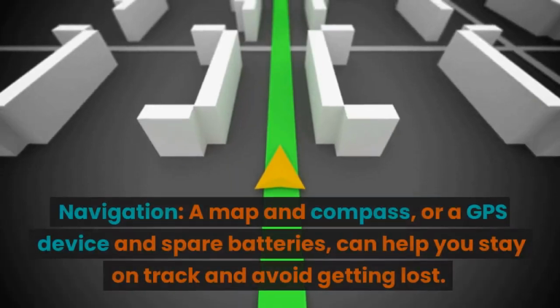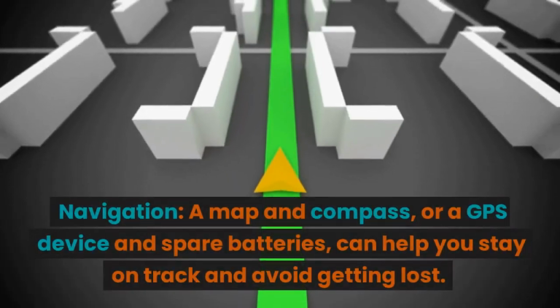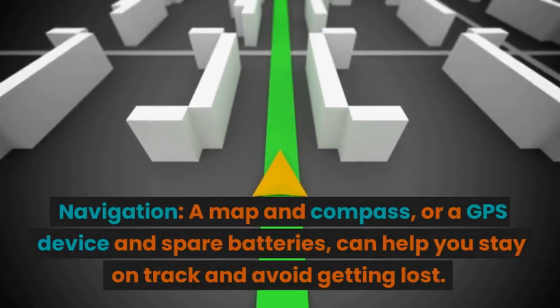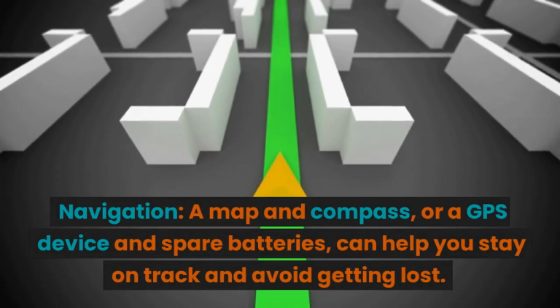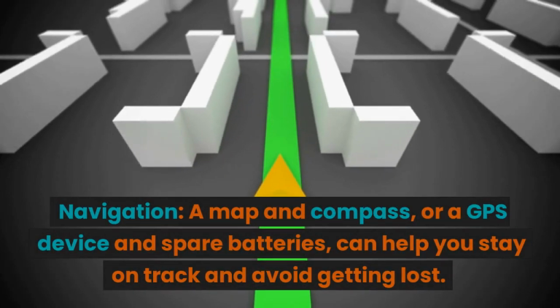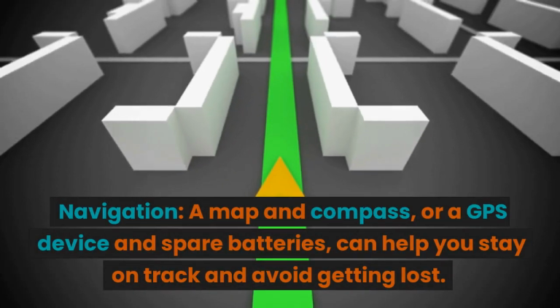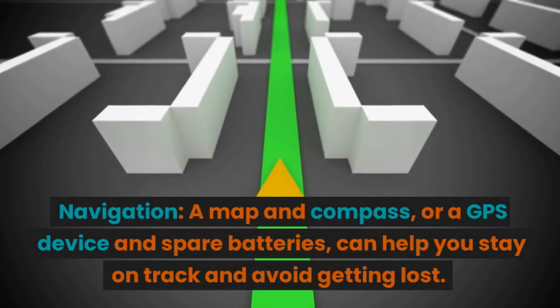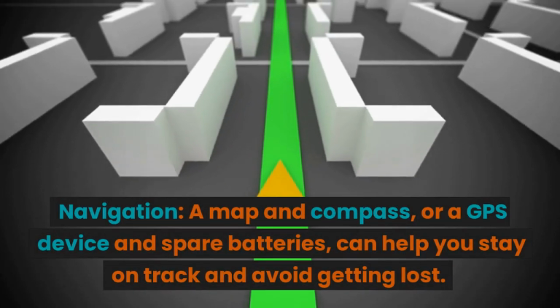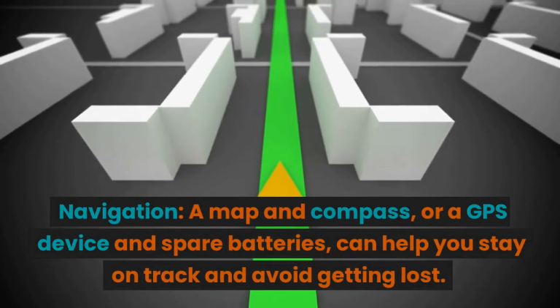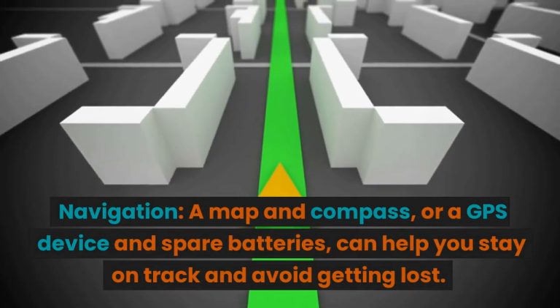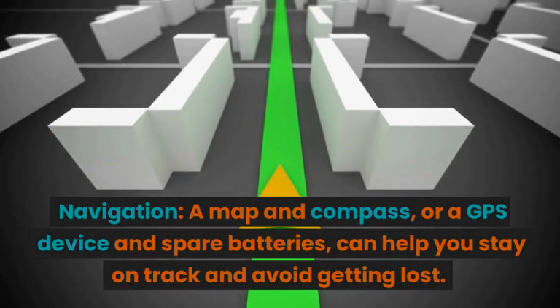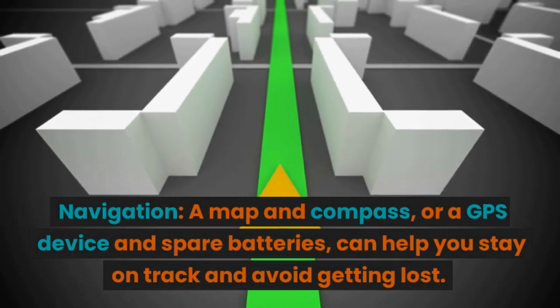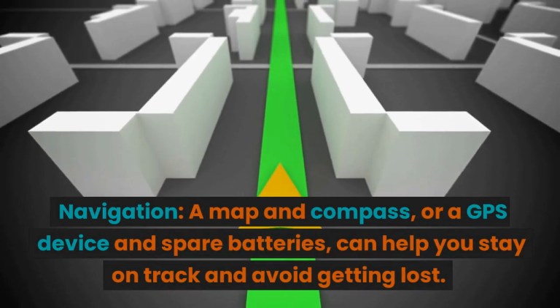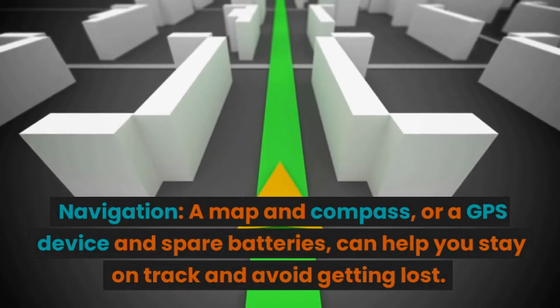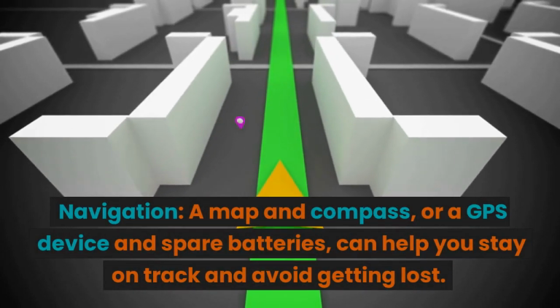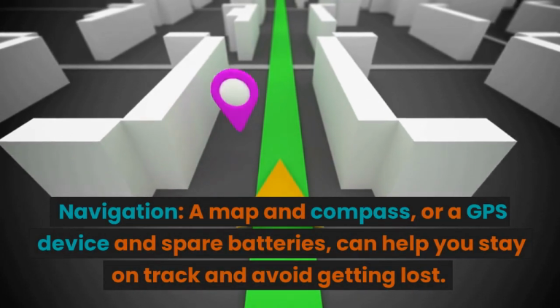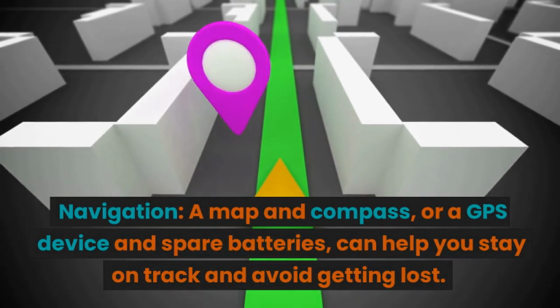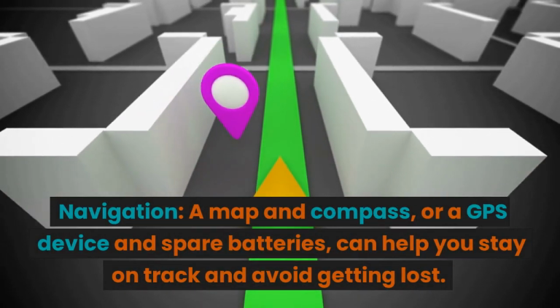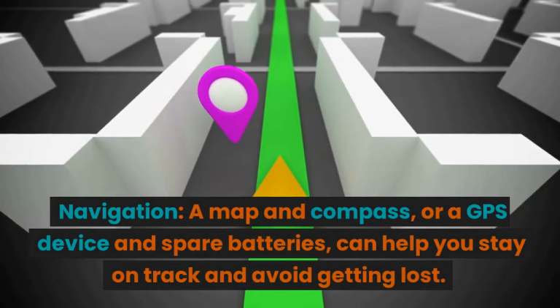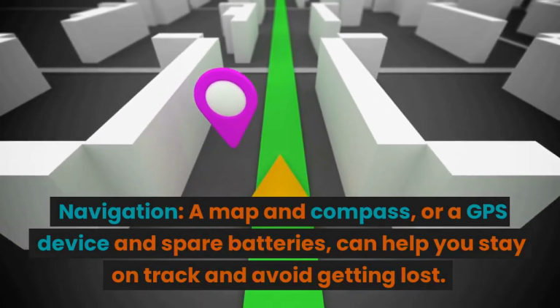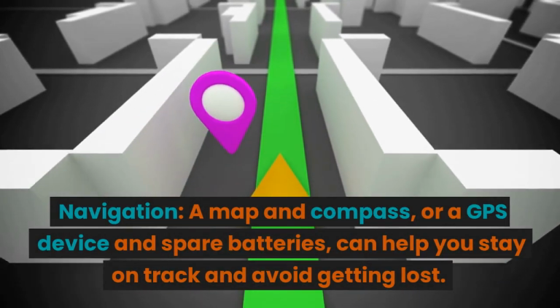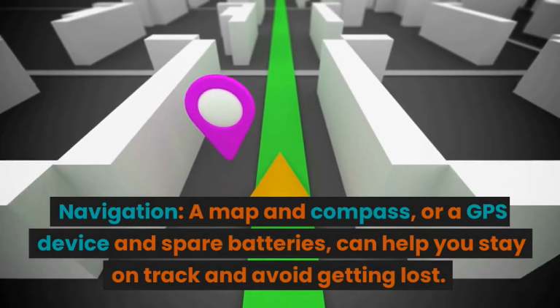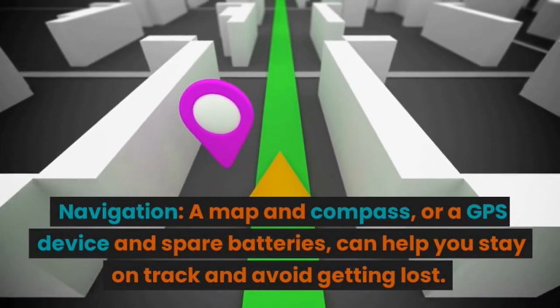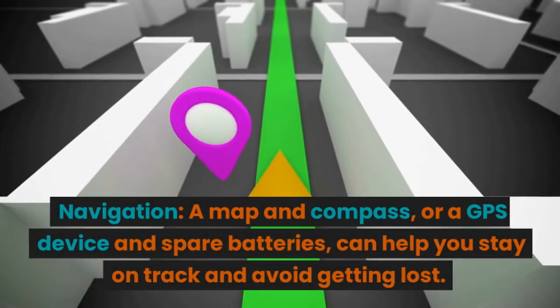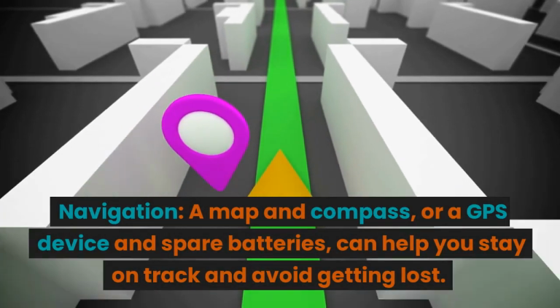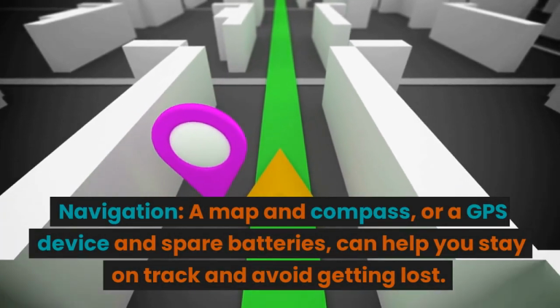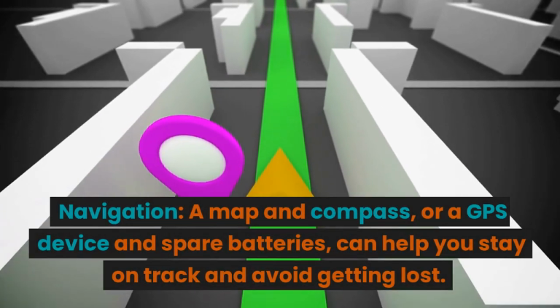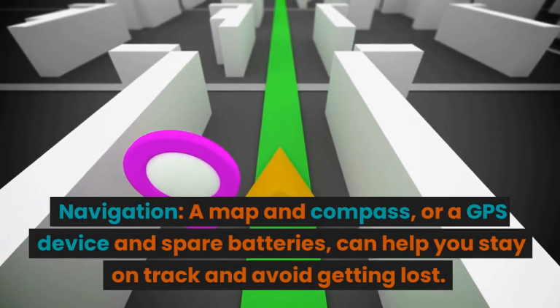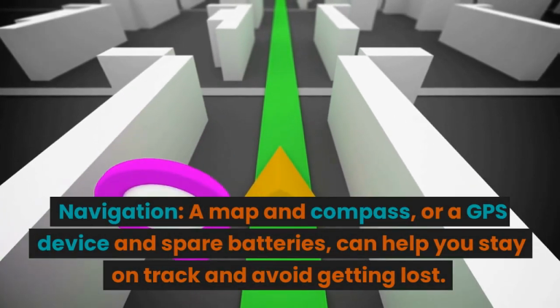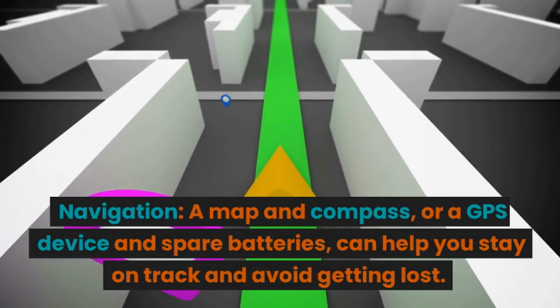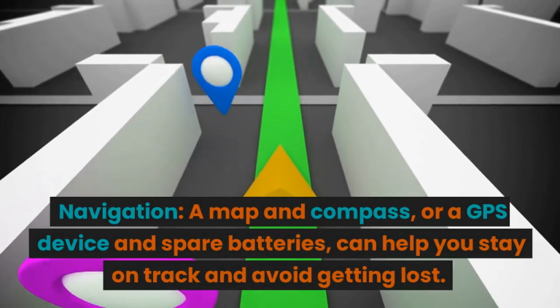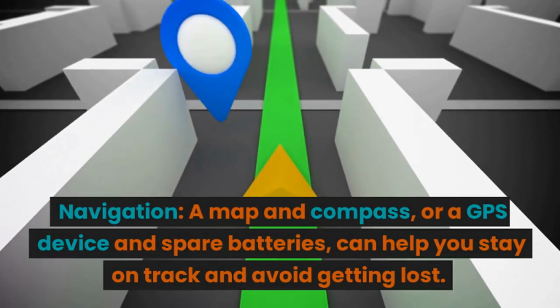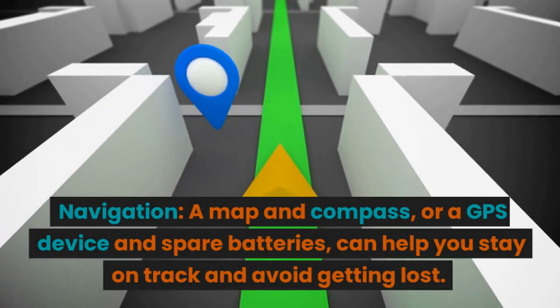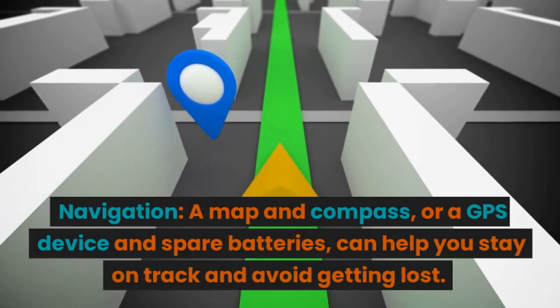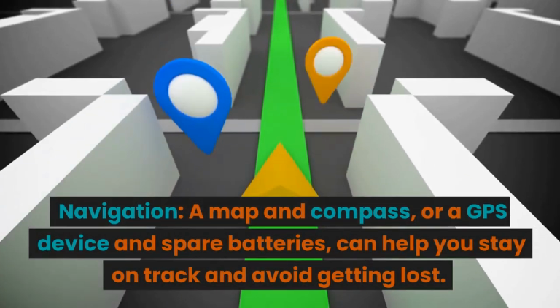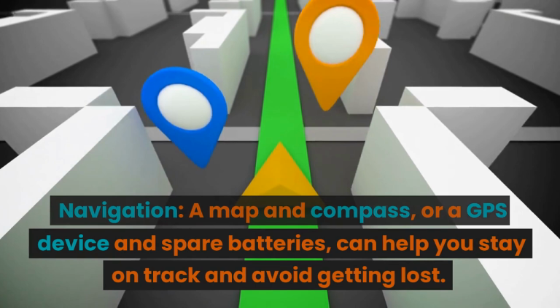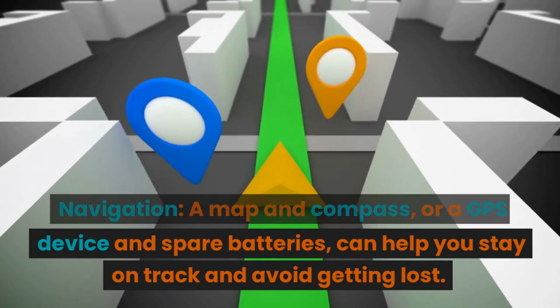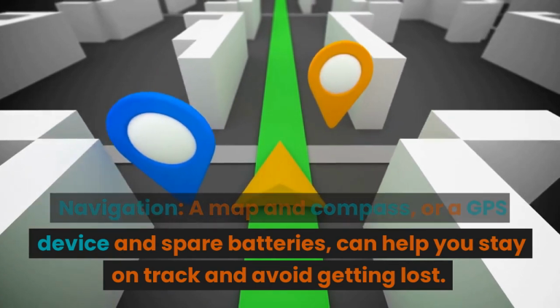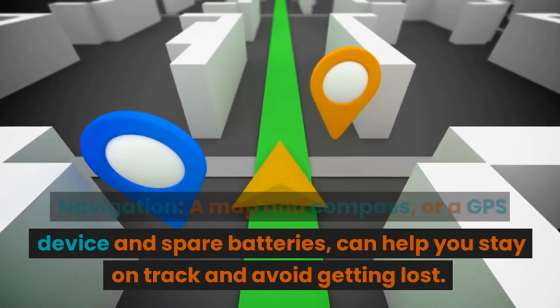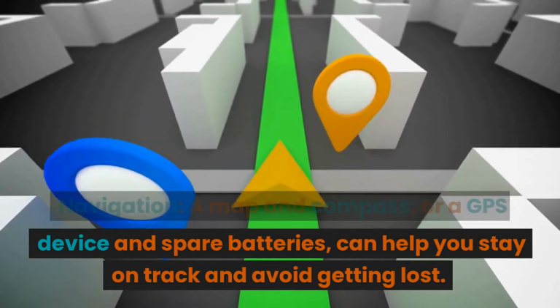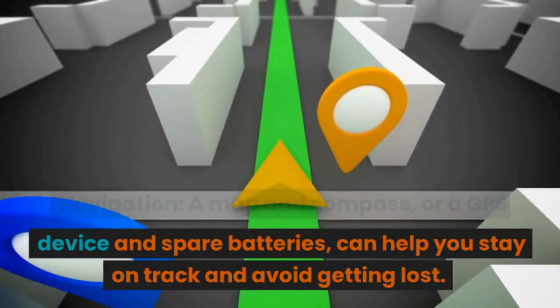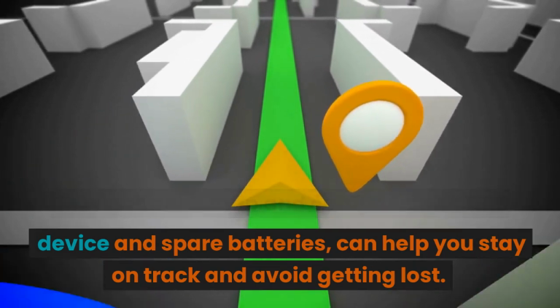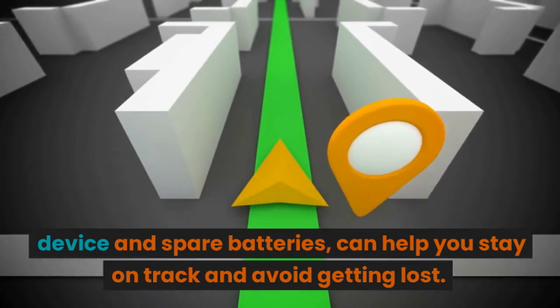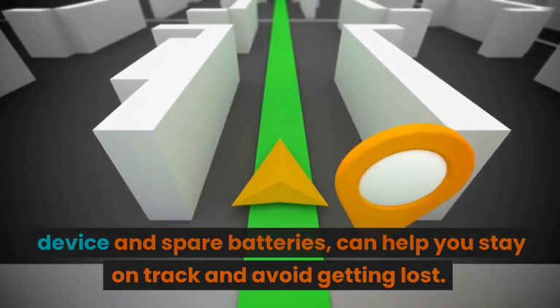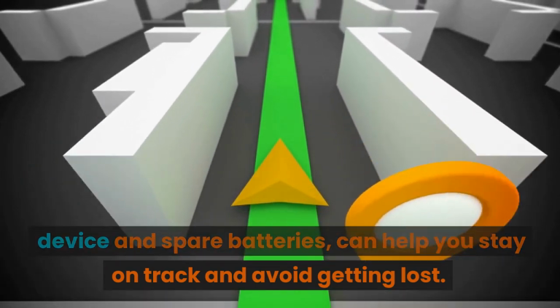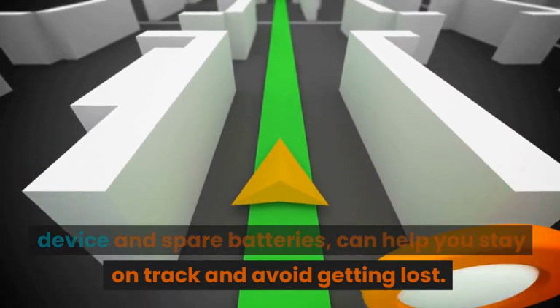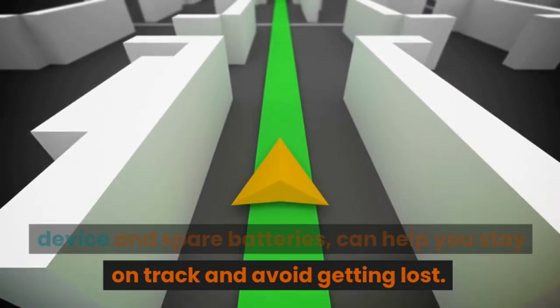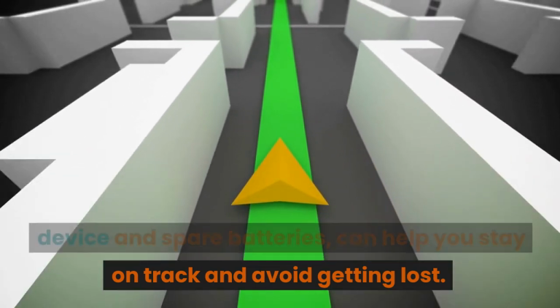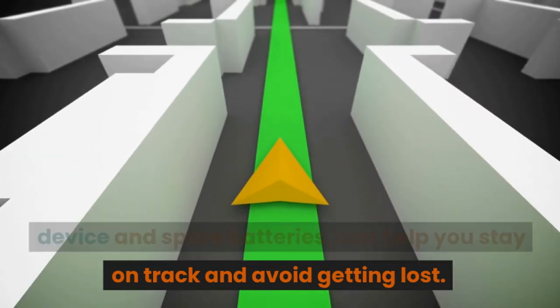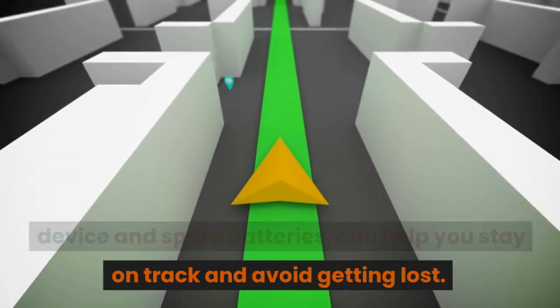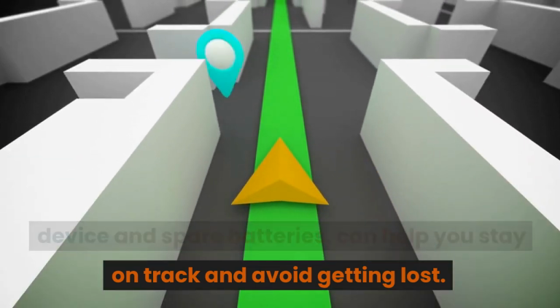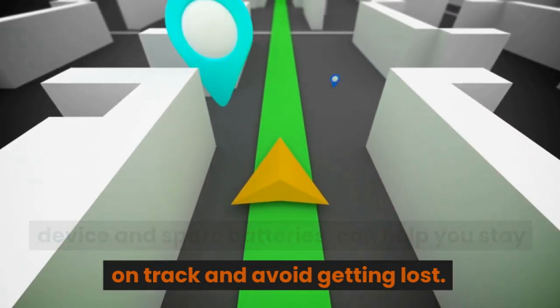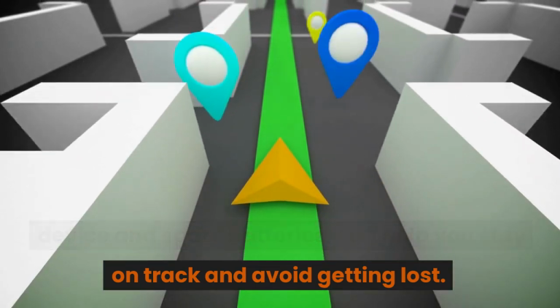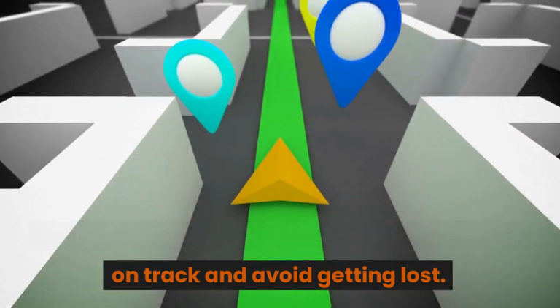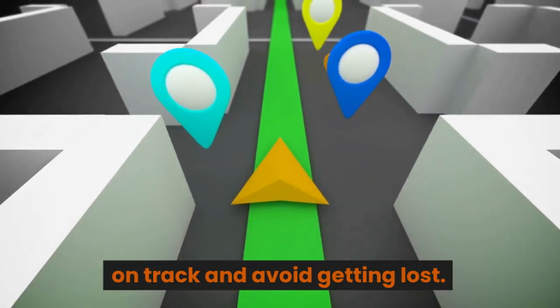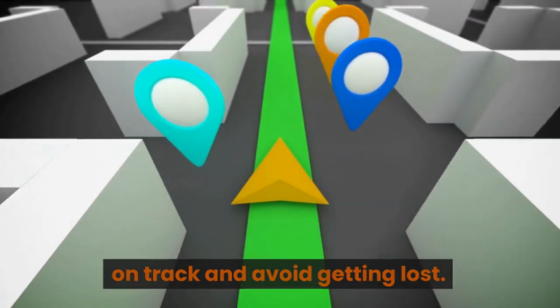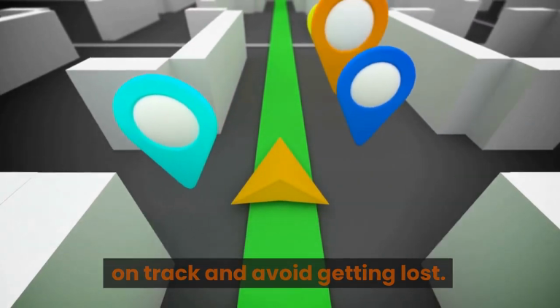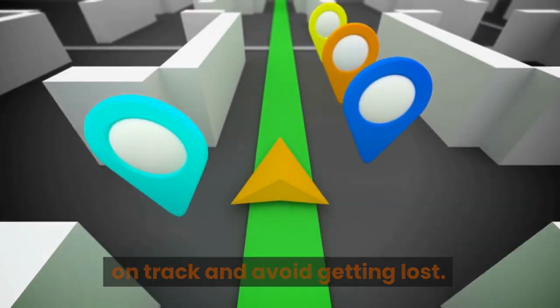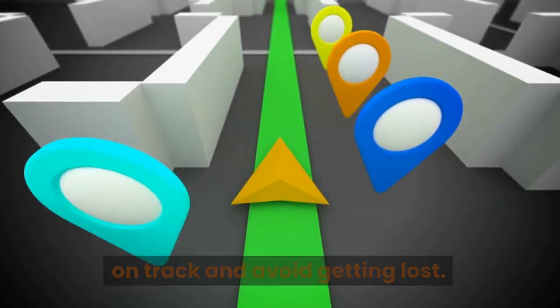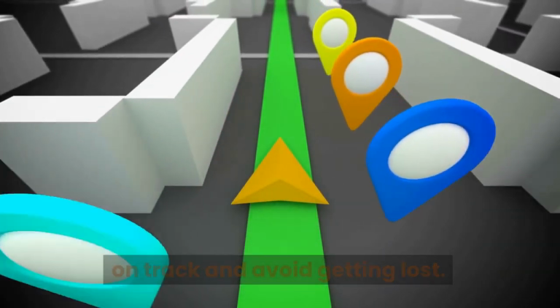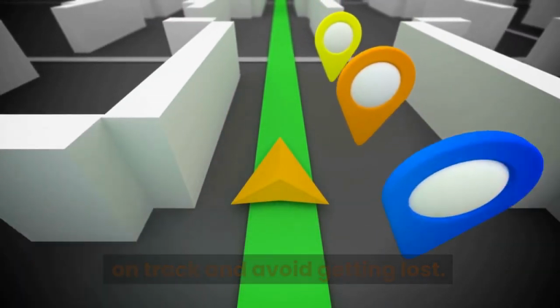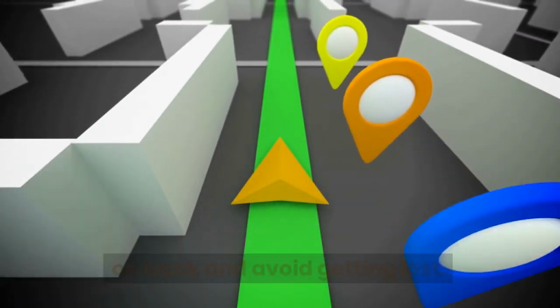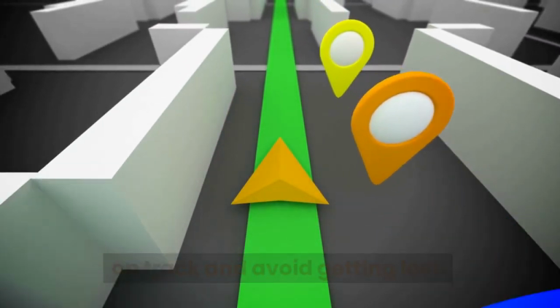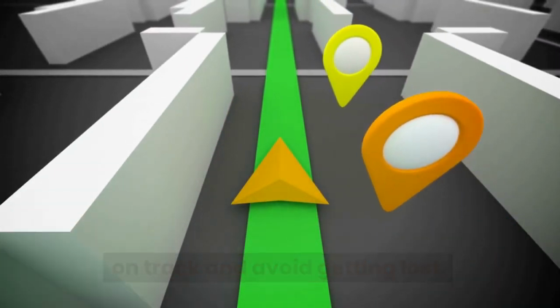Navigation: a map and compass, or a GPS device and spare batteries, can help you stay on track and avoid getting lost.